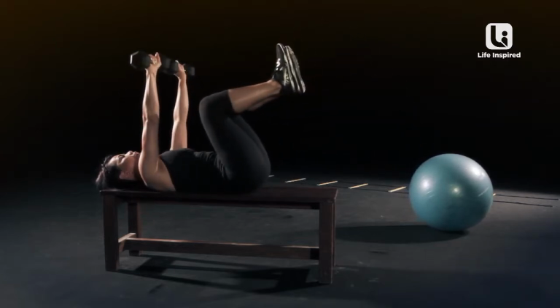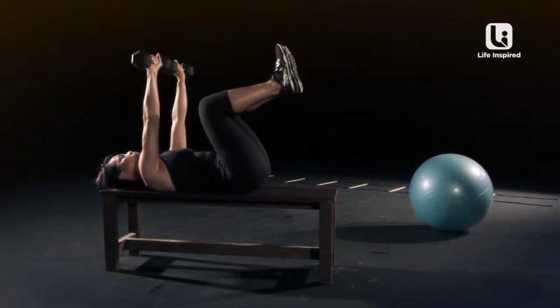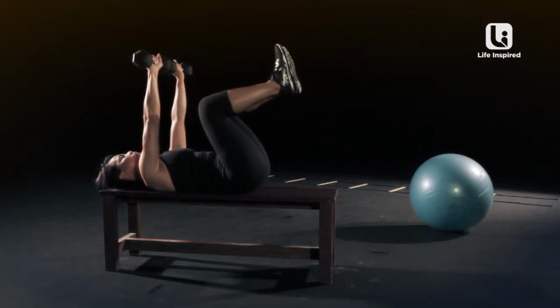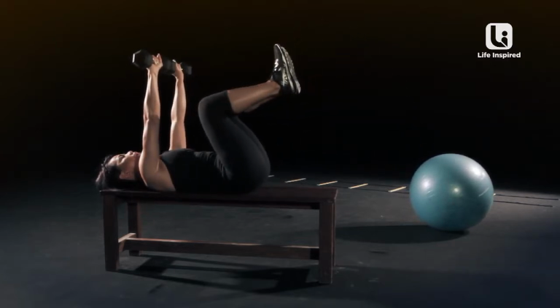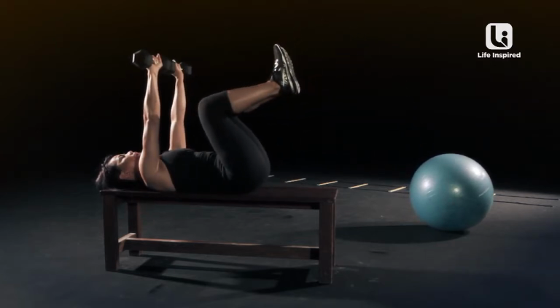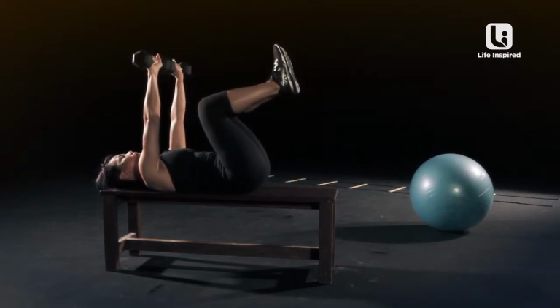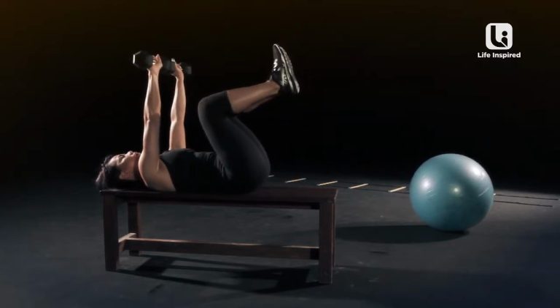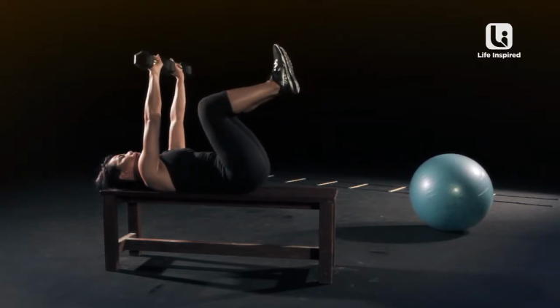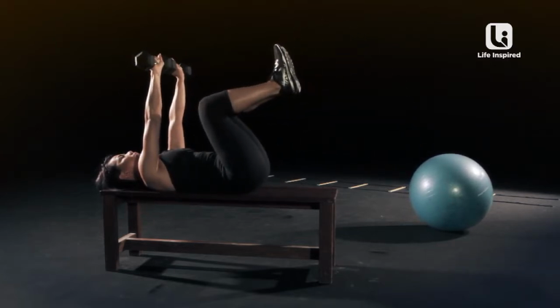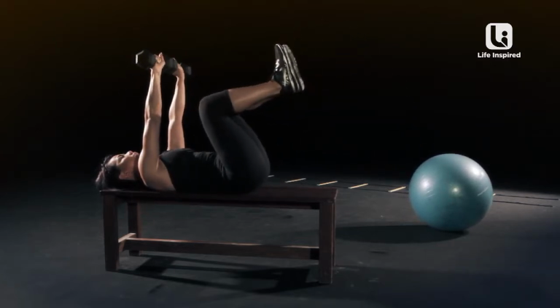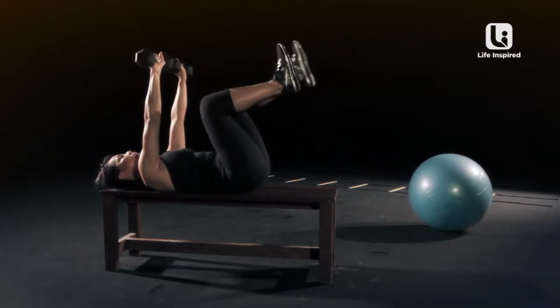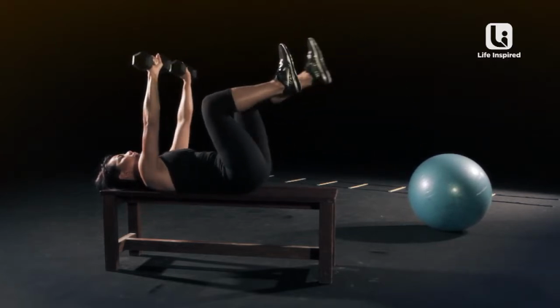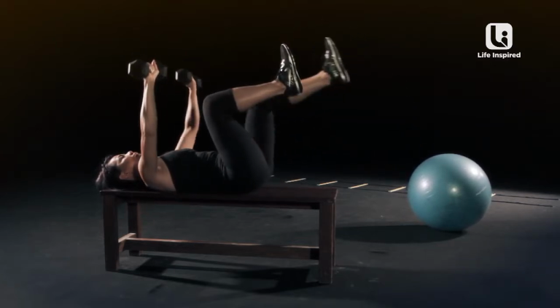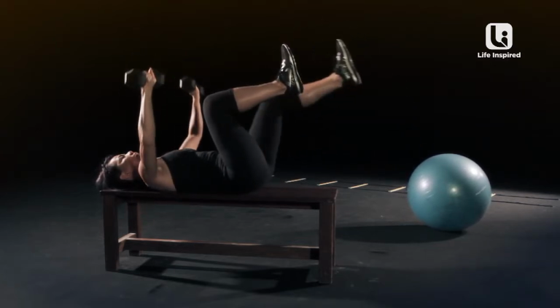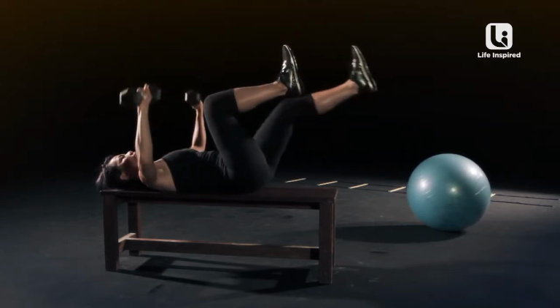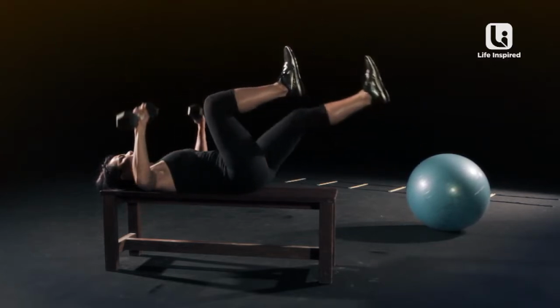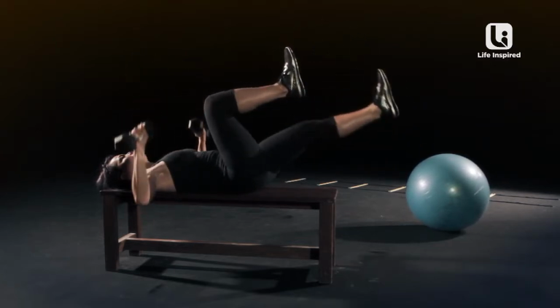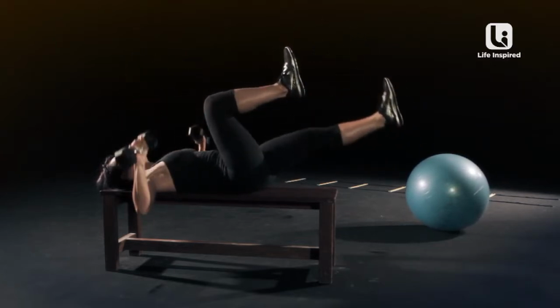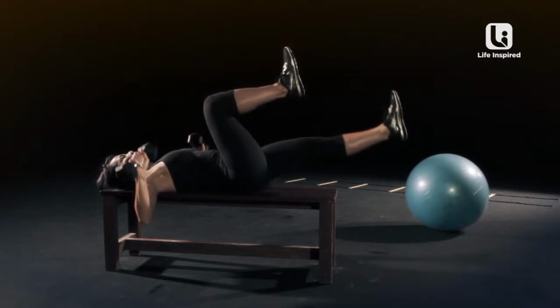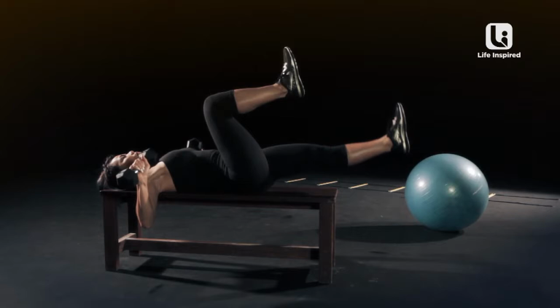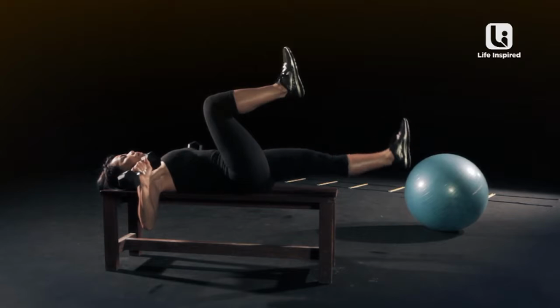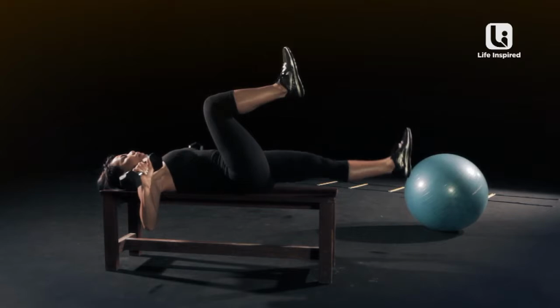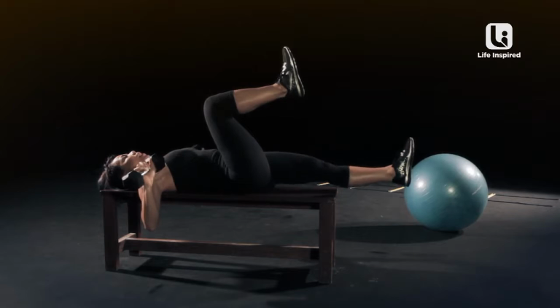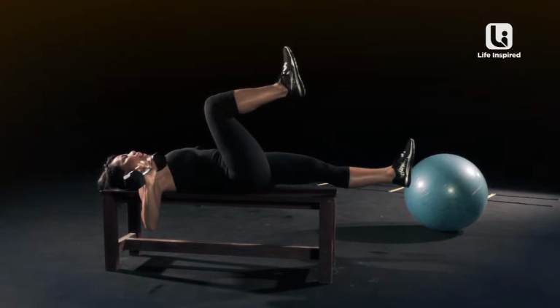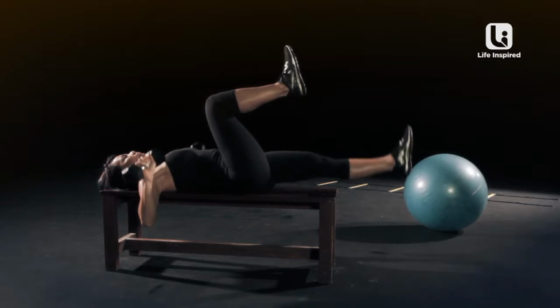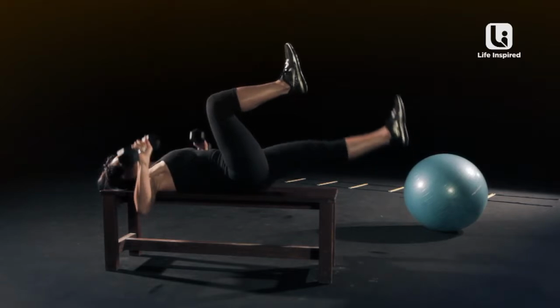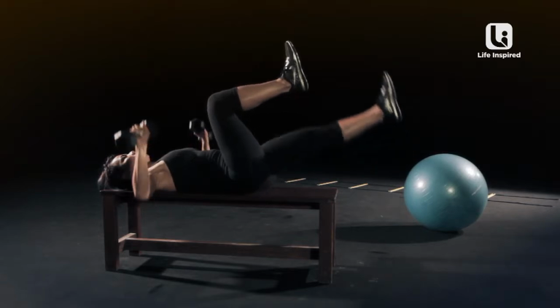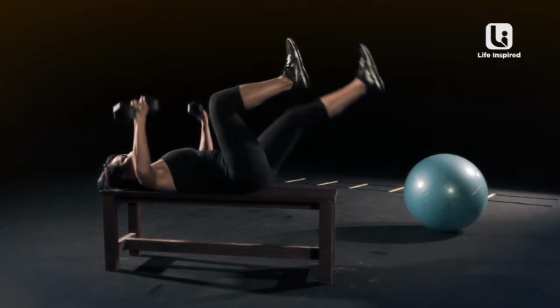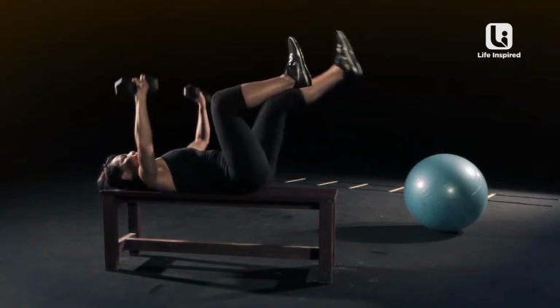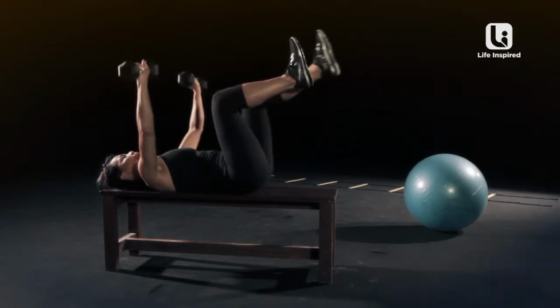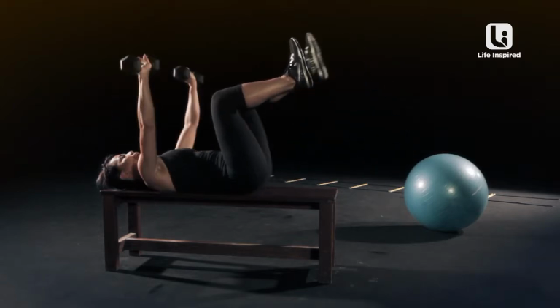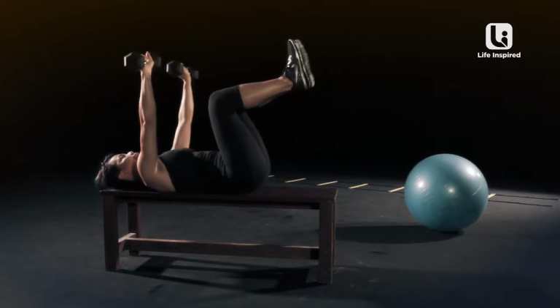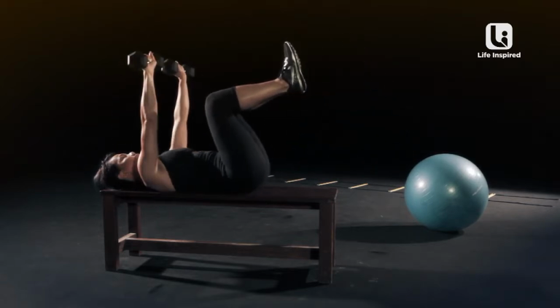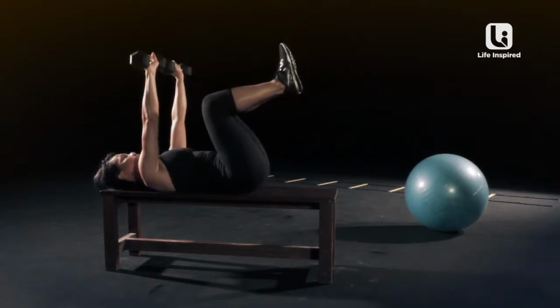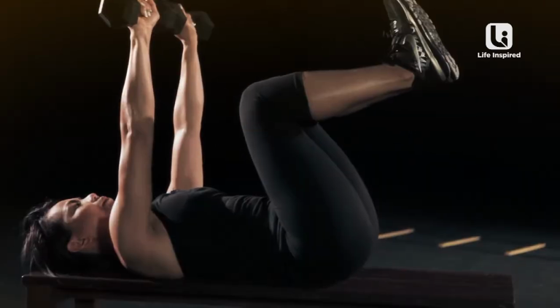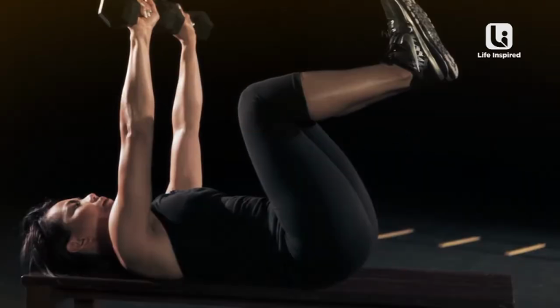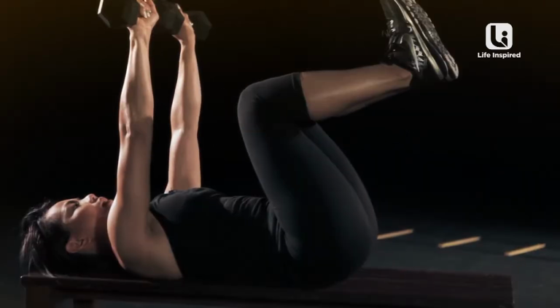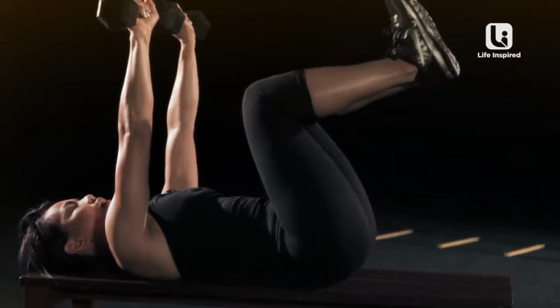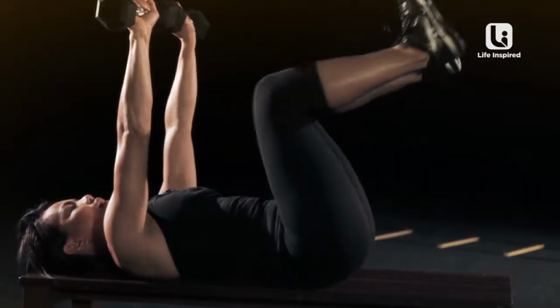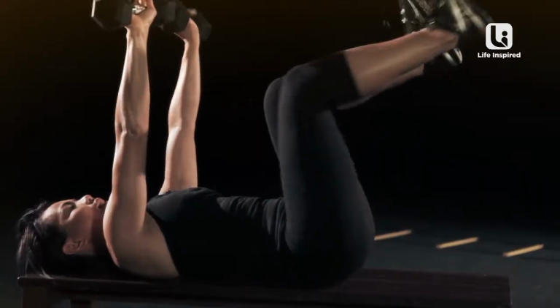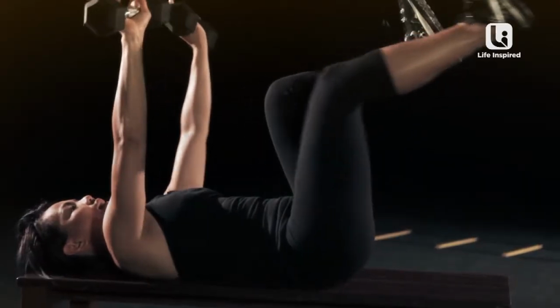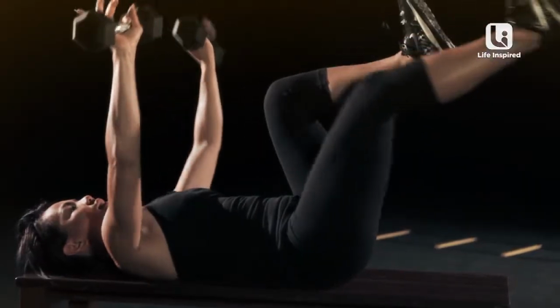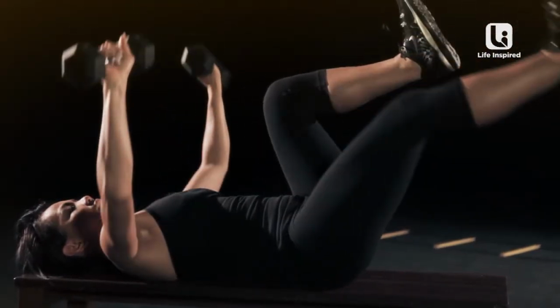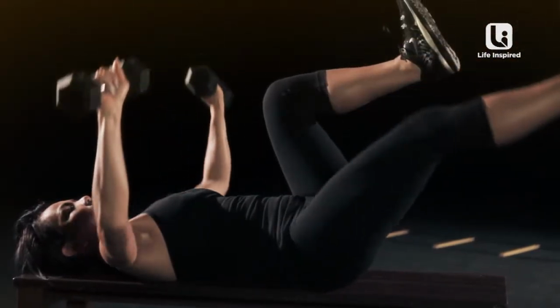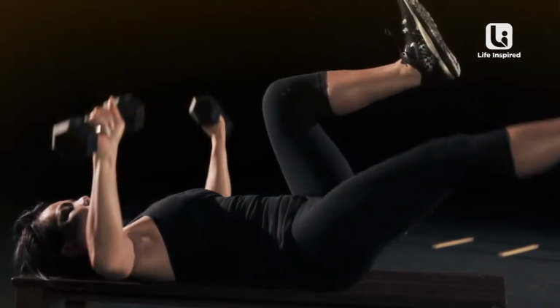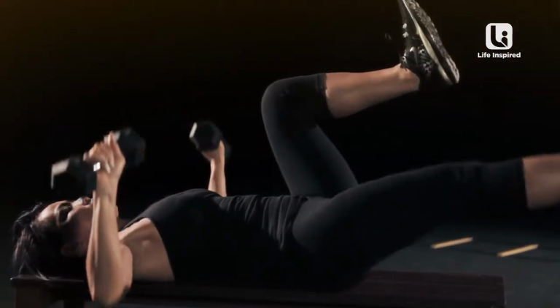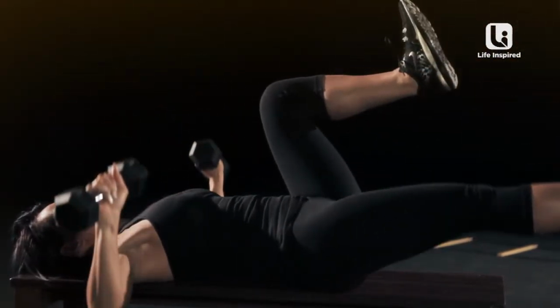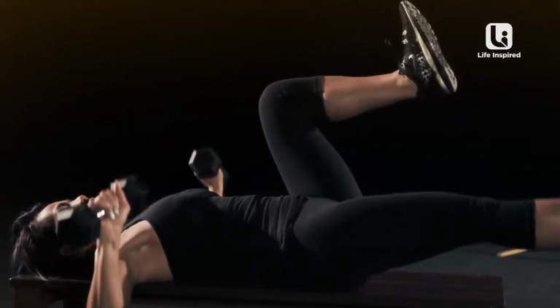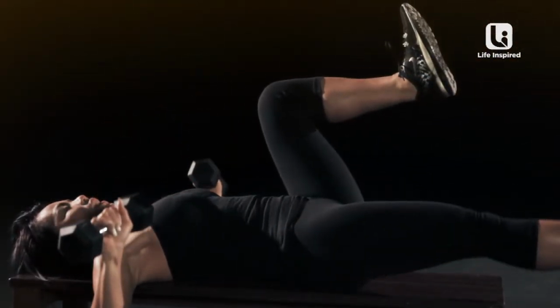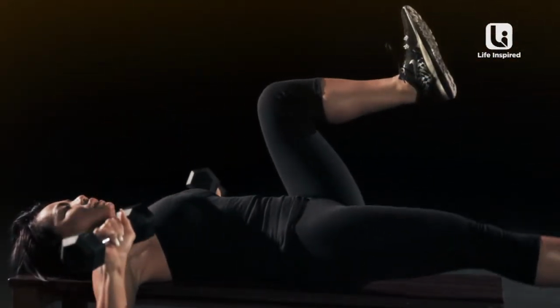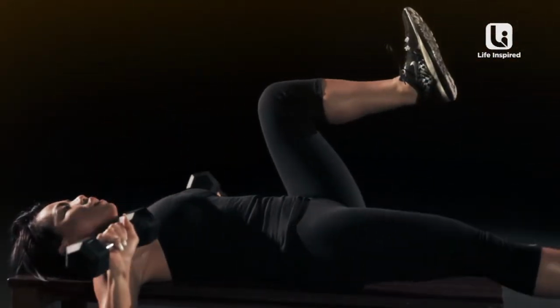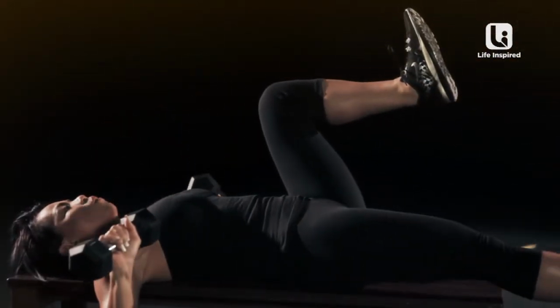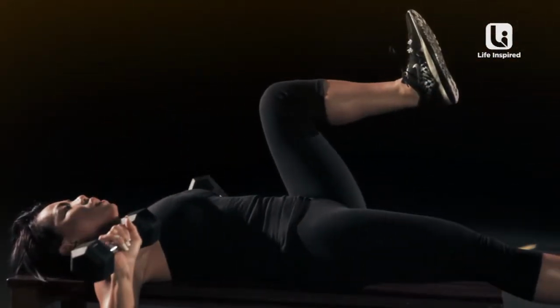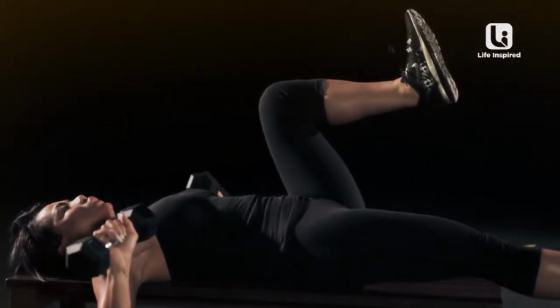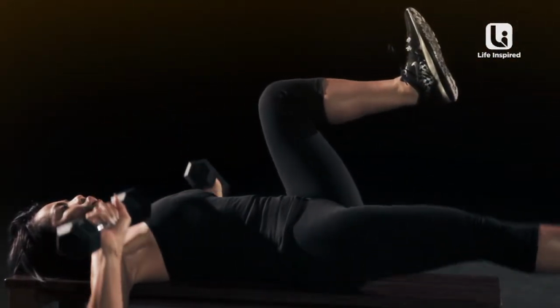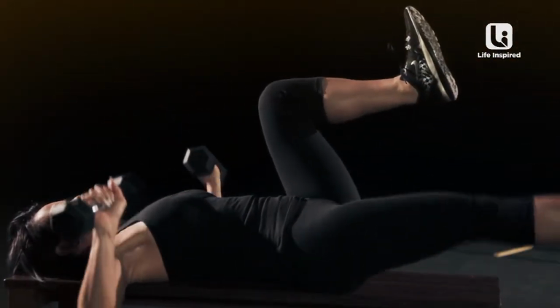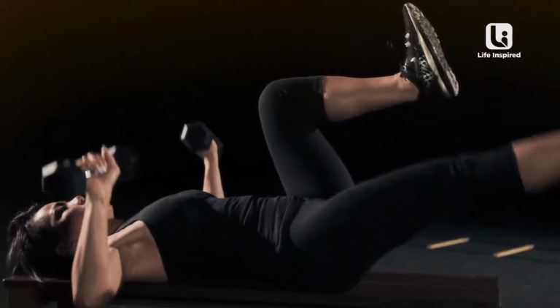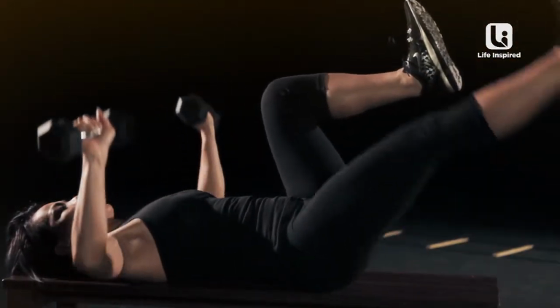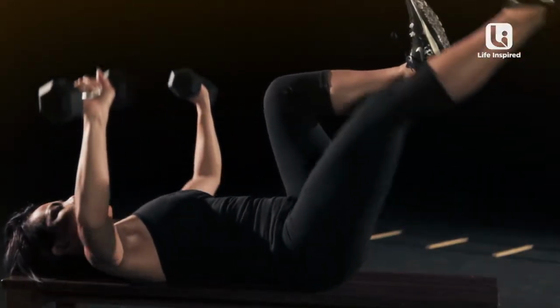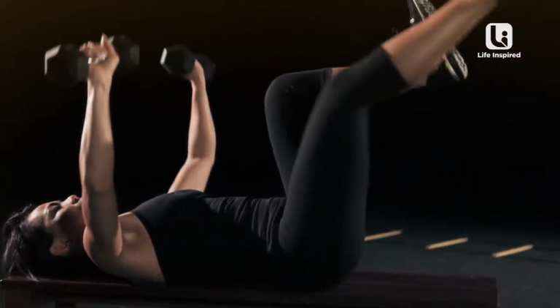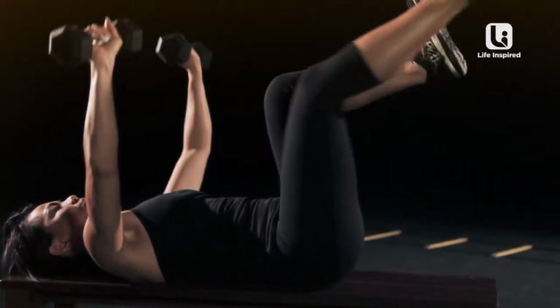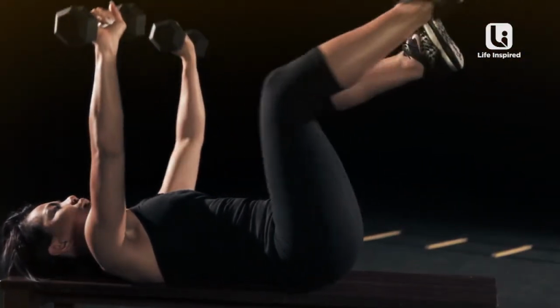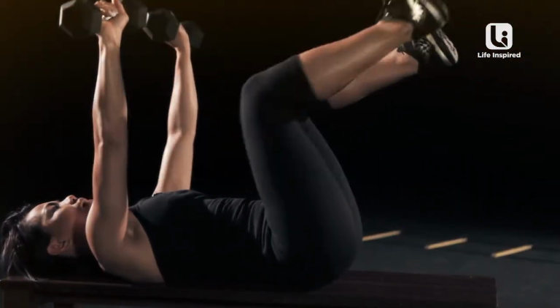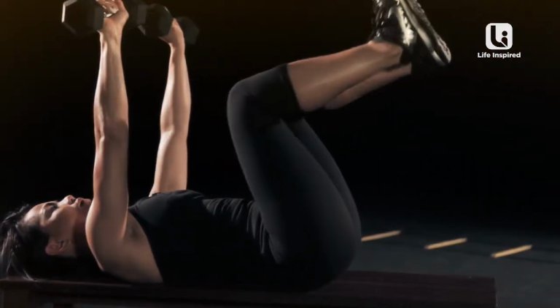Watch — inhale down, exhale up. Extend one leg up while dropping the arms down.